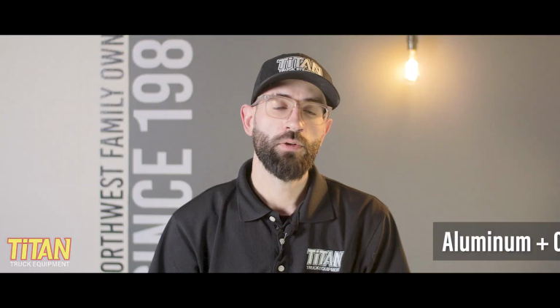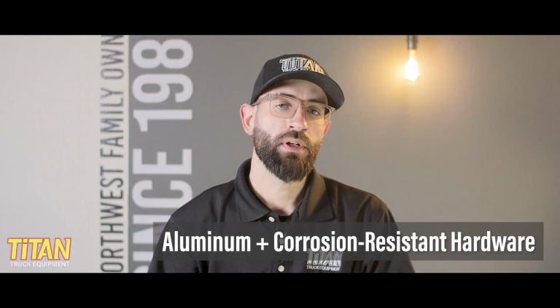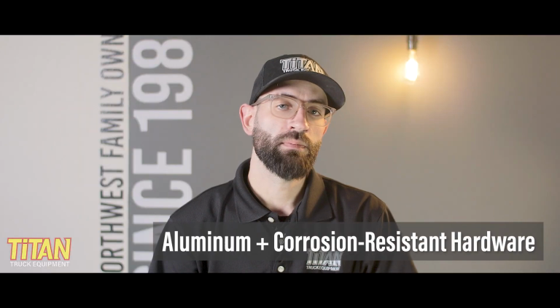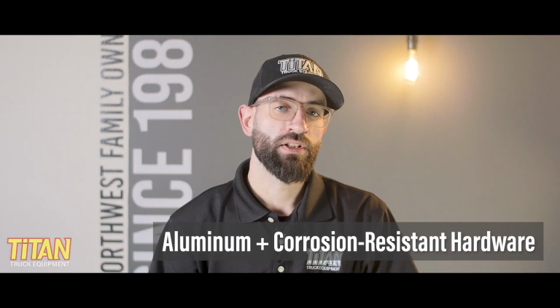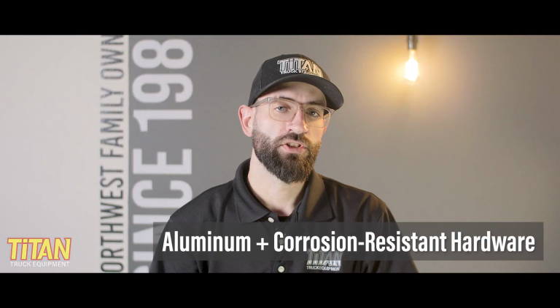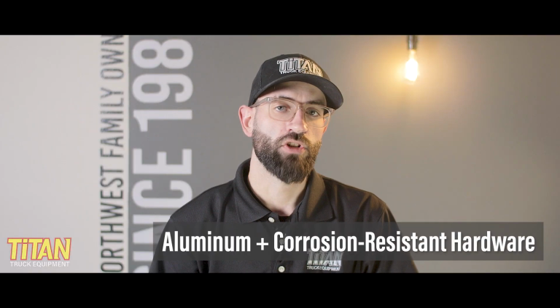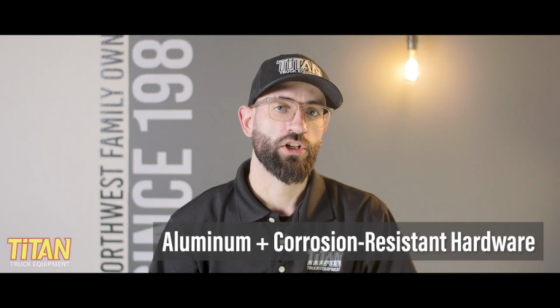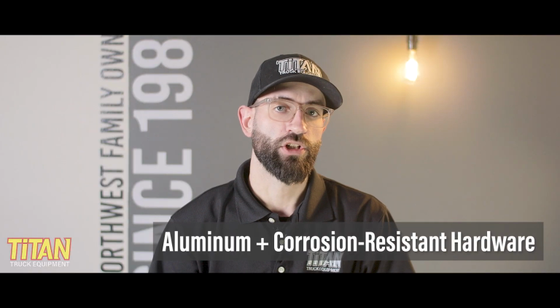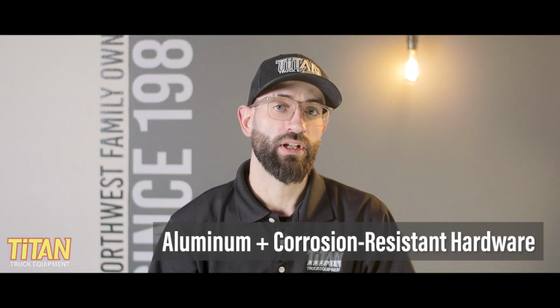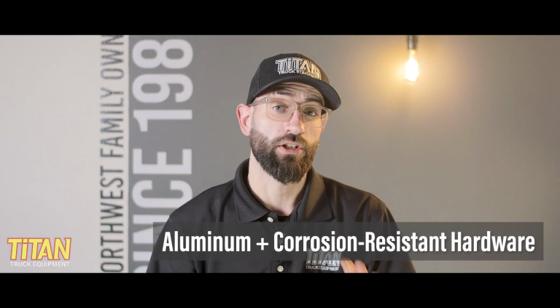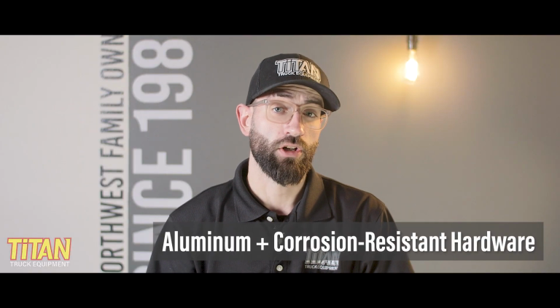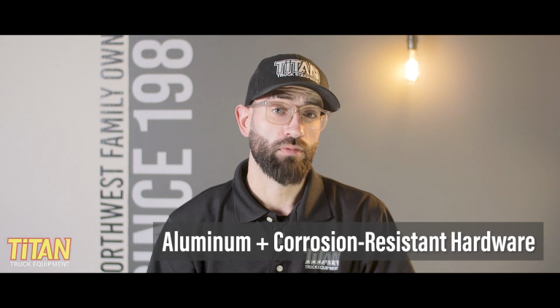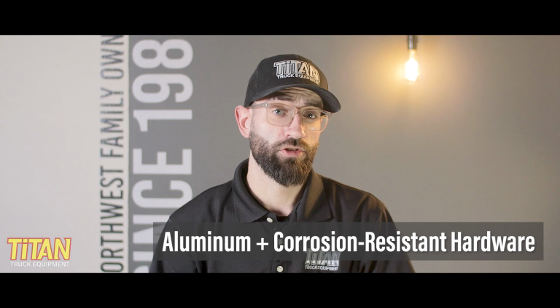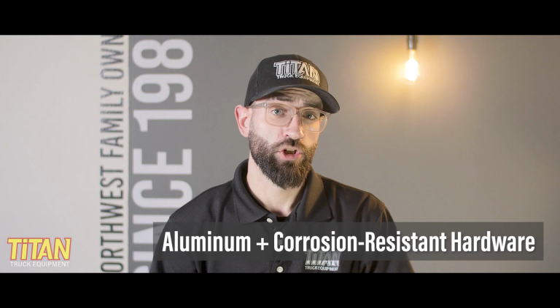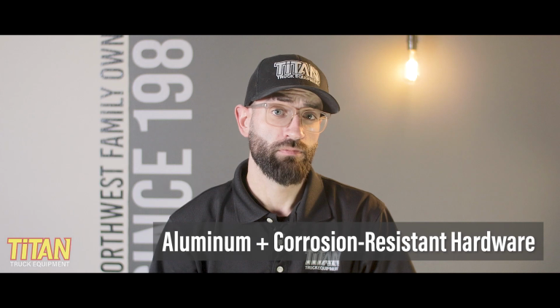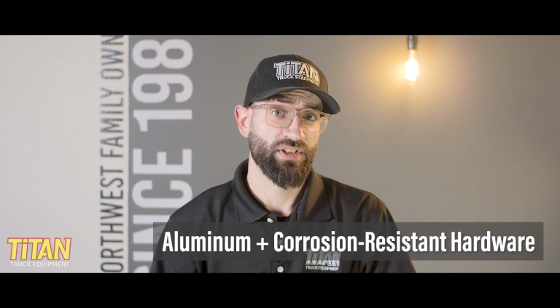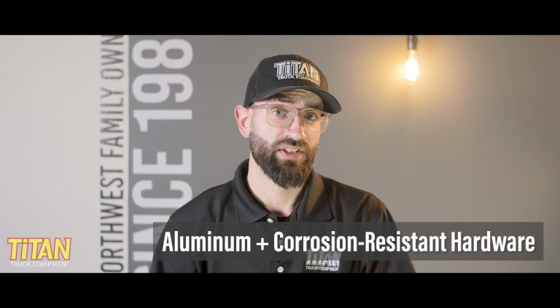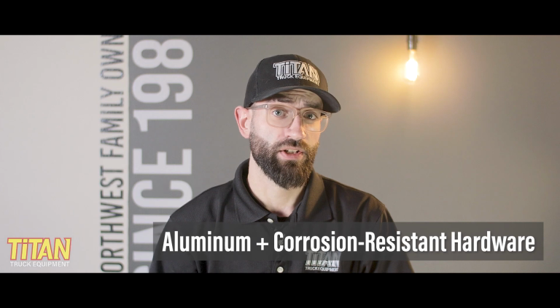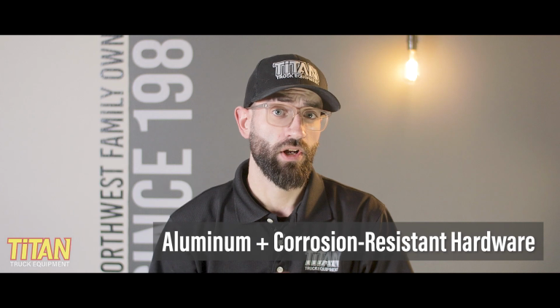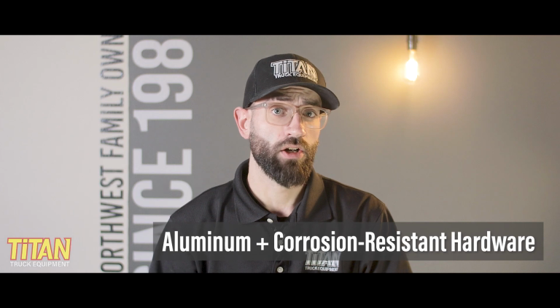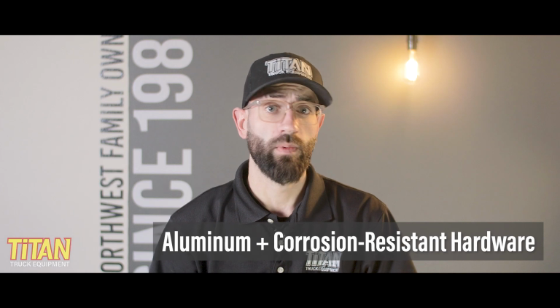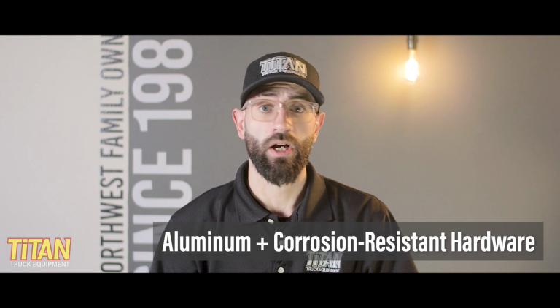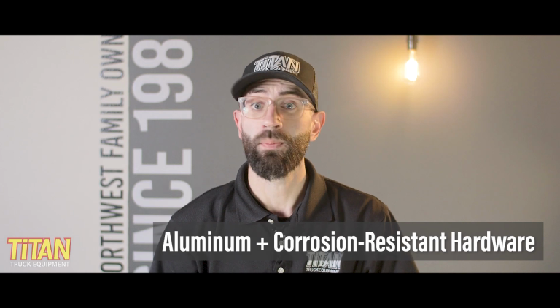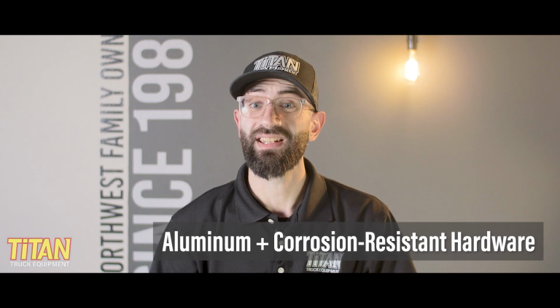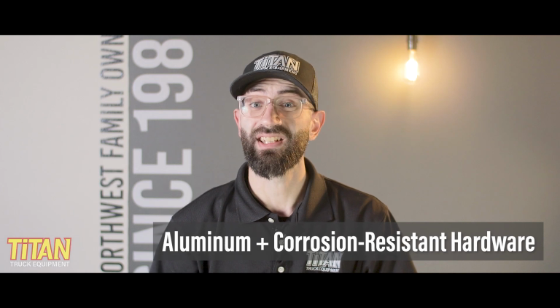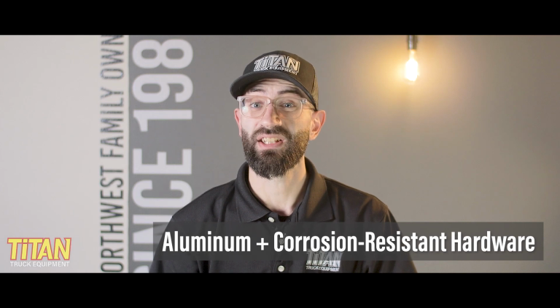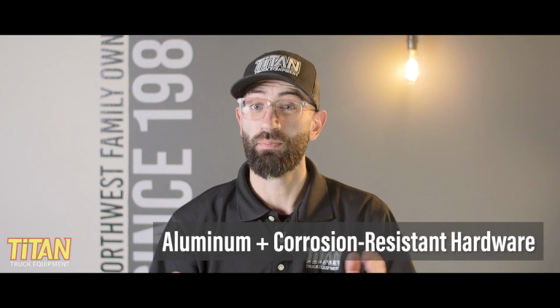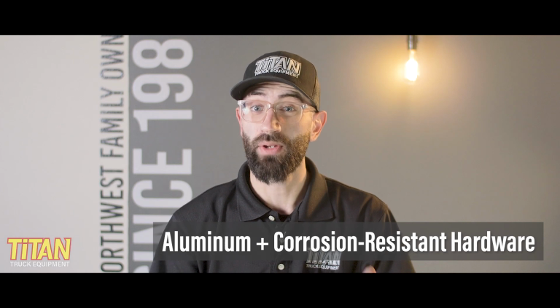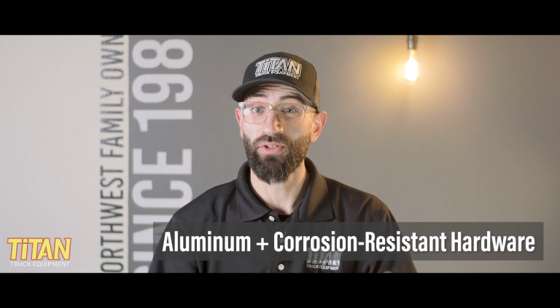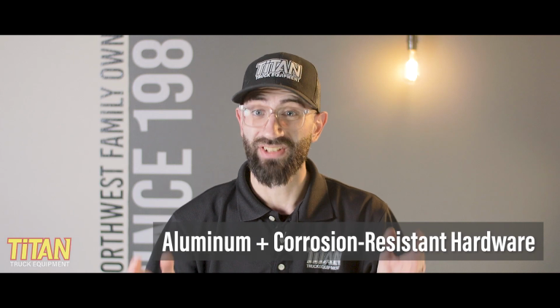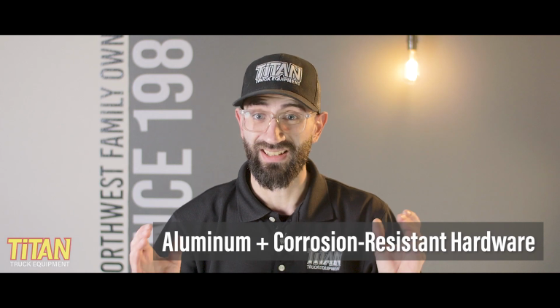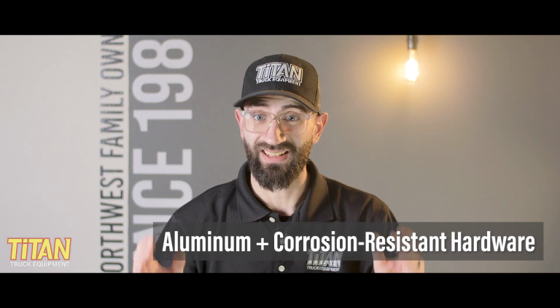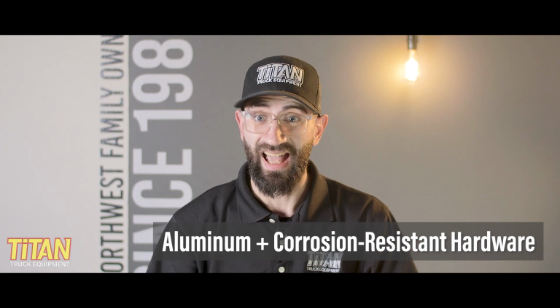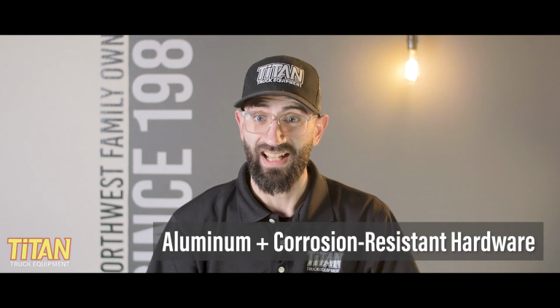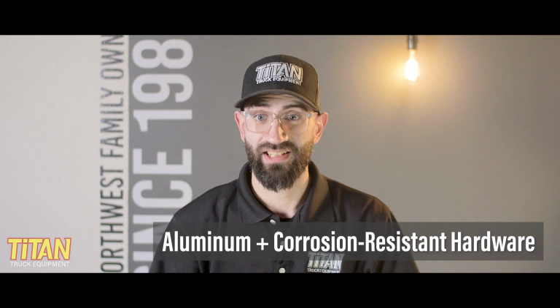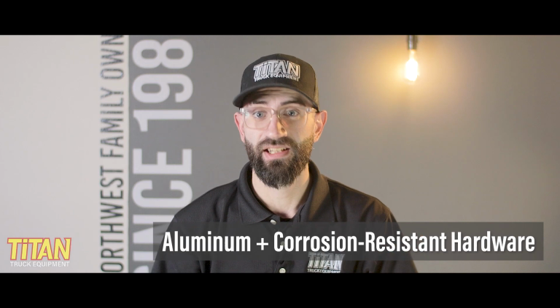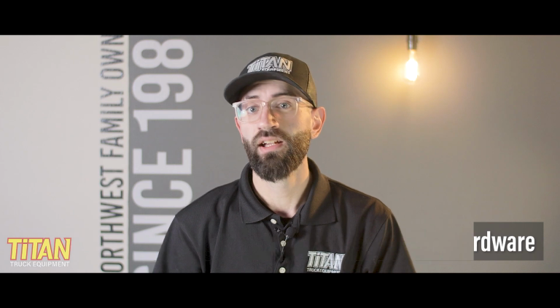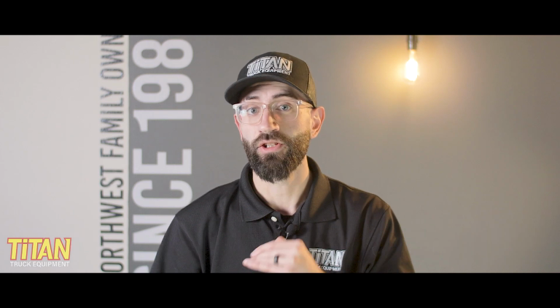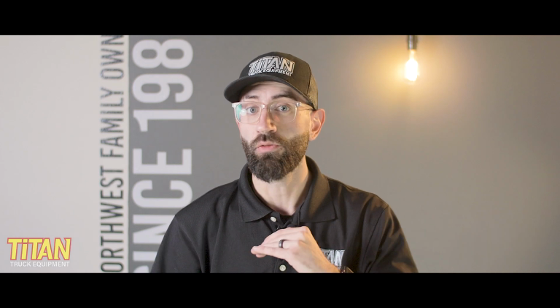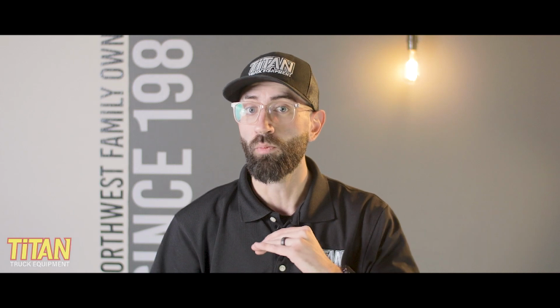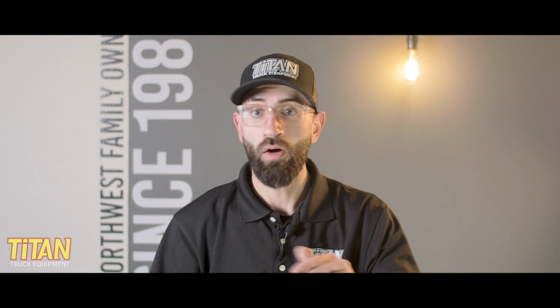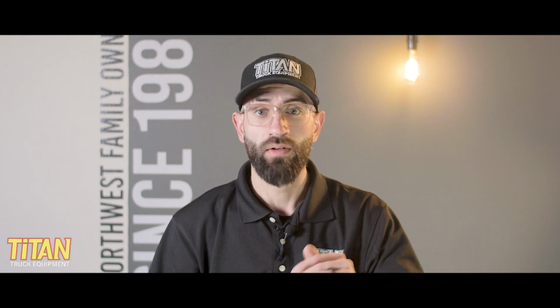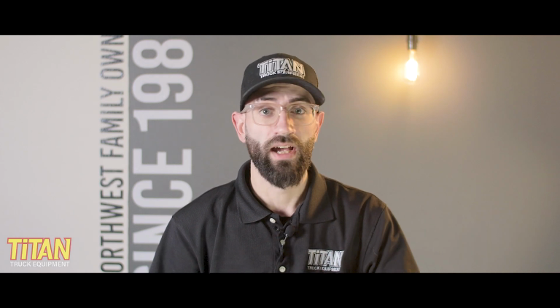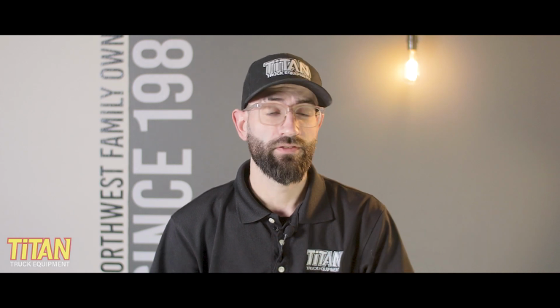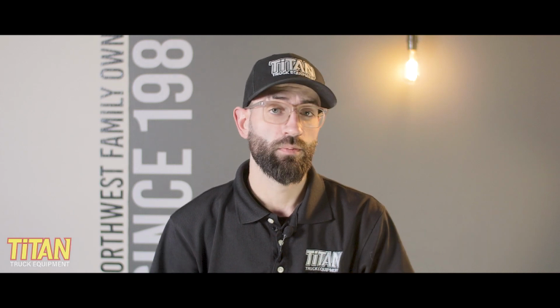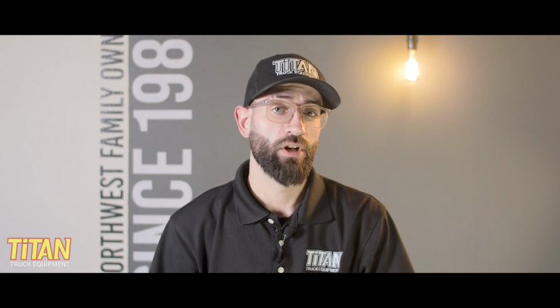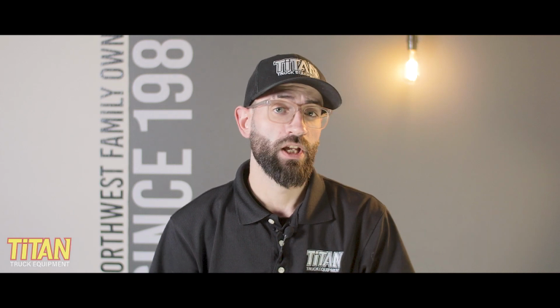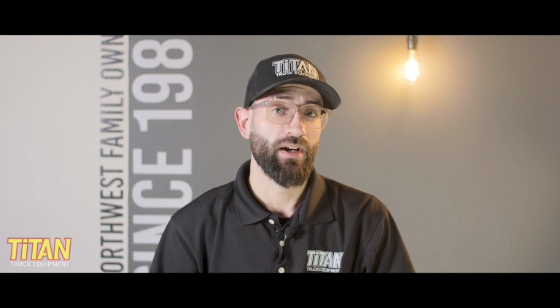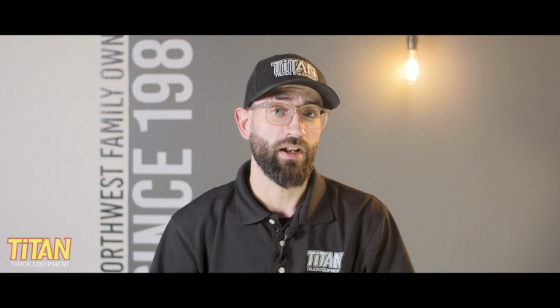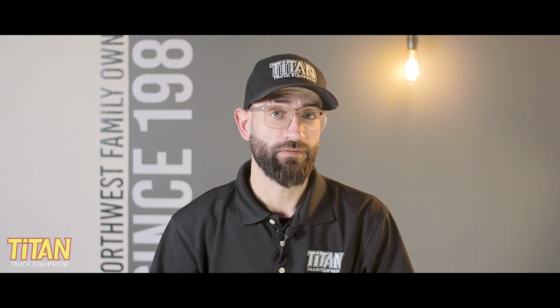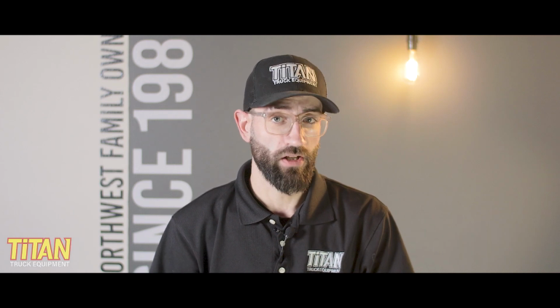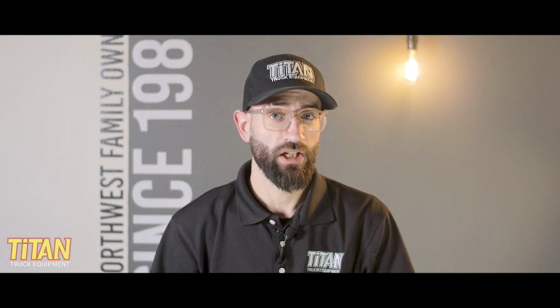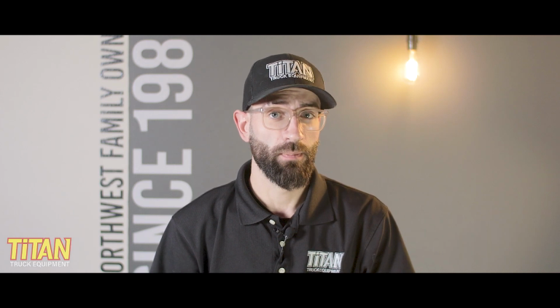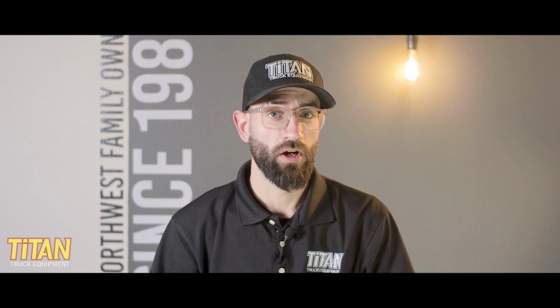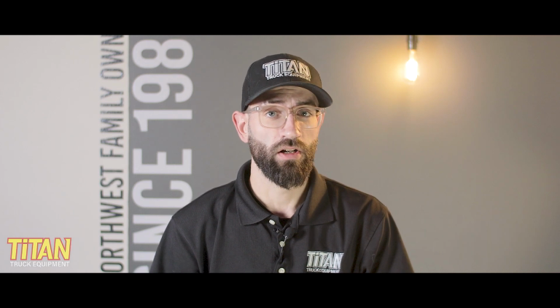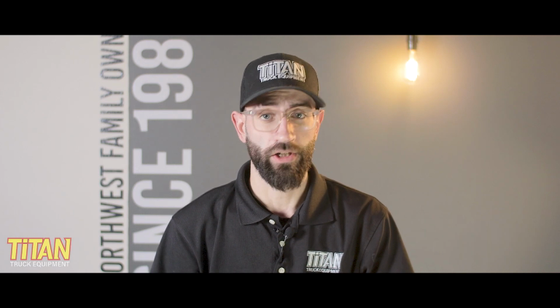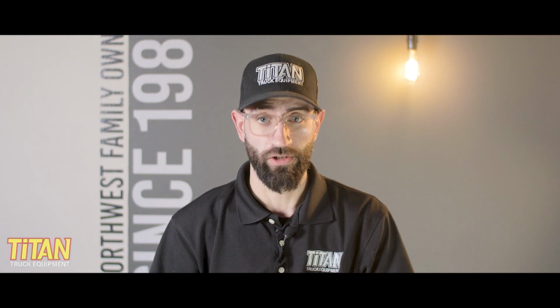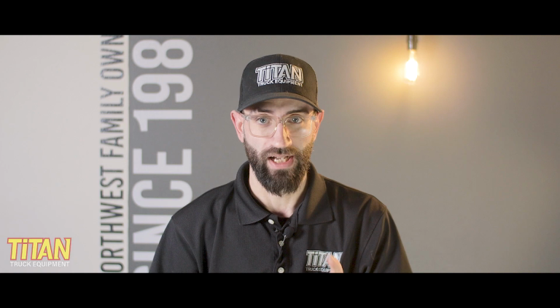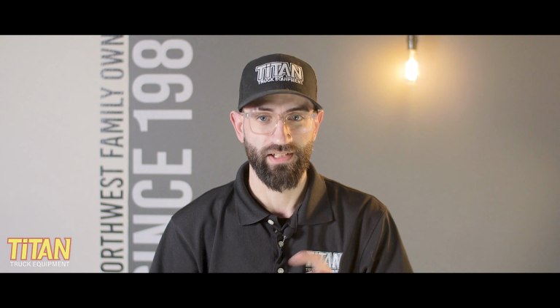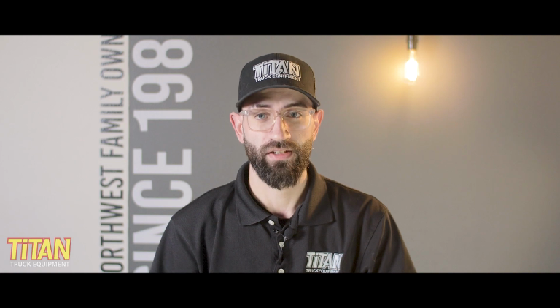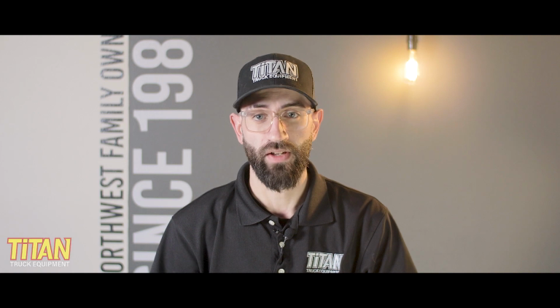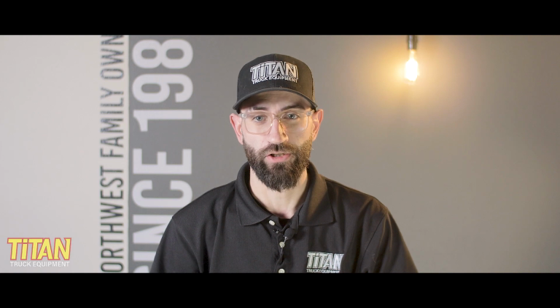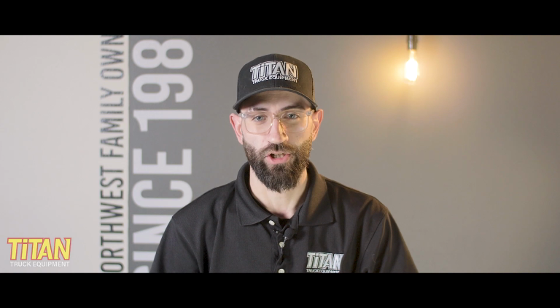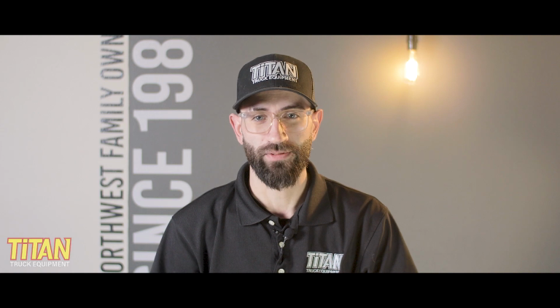Aluminum construction and corrosion-resistant hardware means it's built to last, so you won't have to worry about it falling apart on your next adventure.